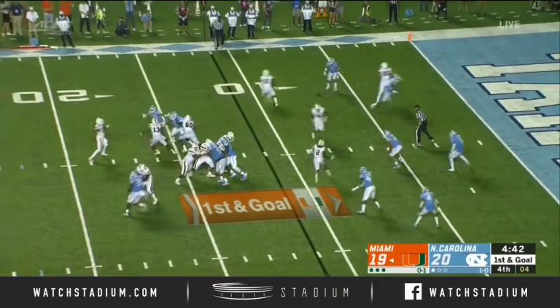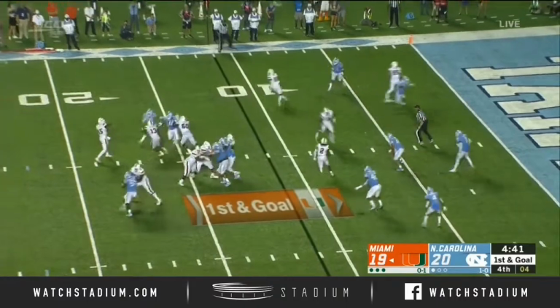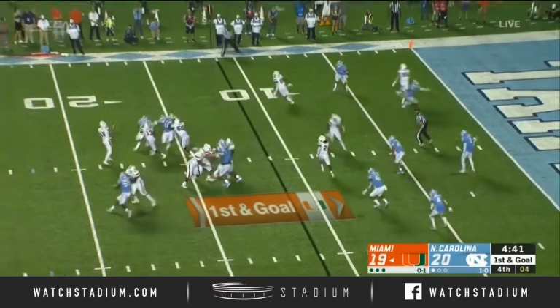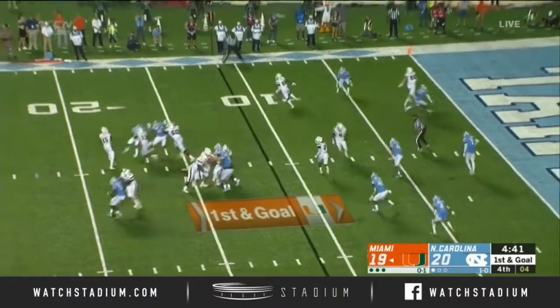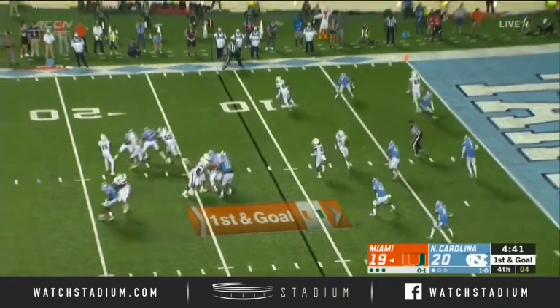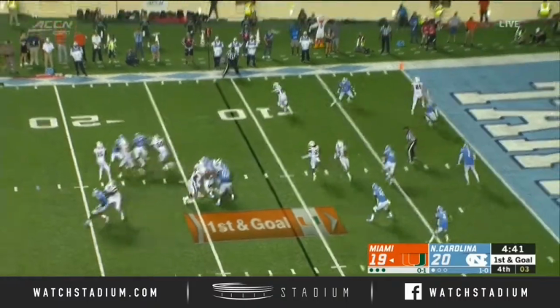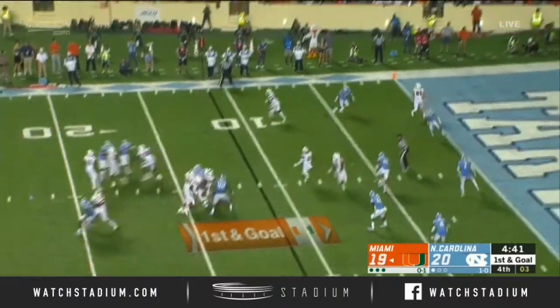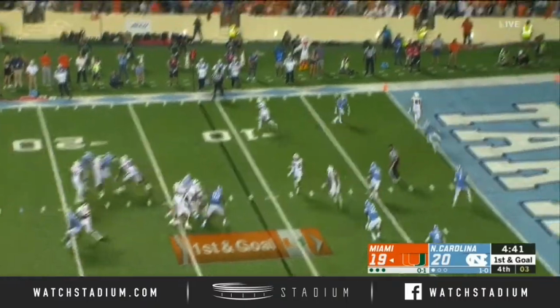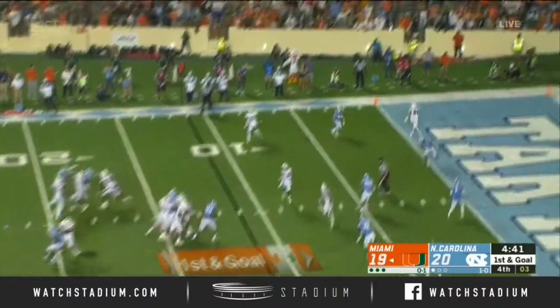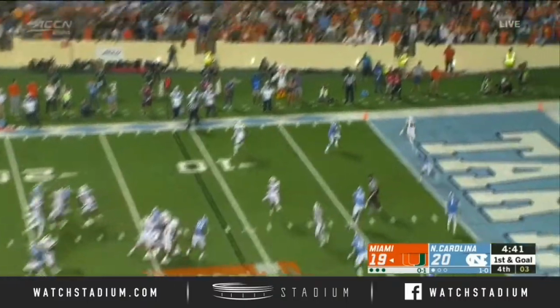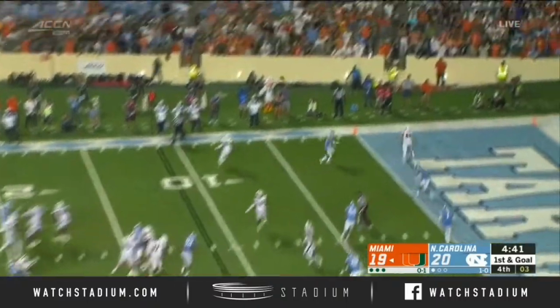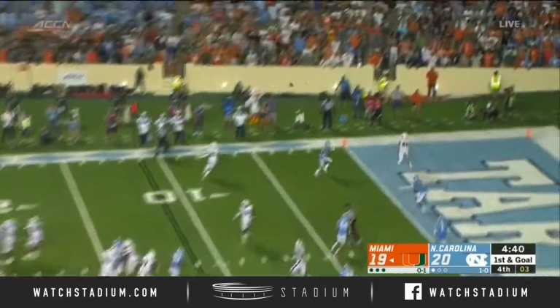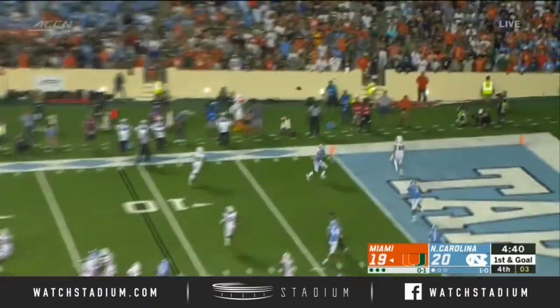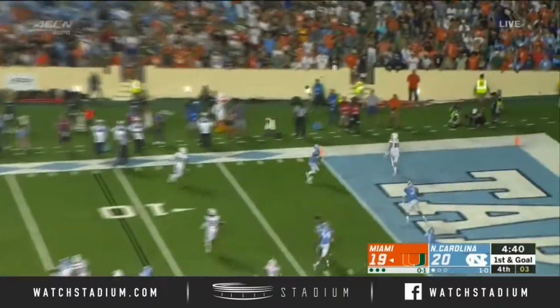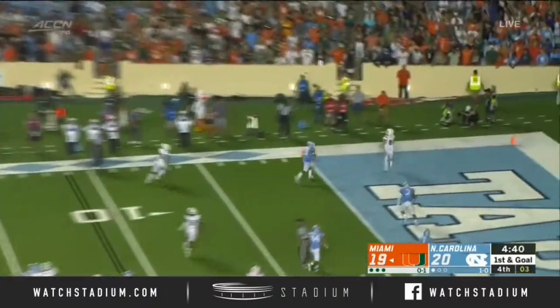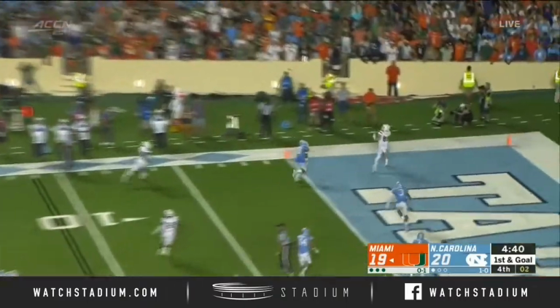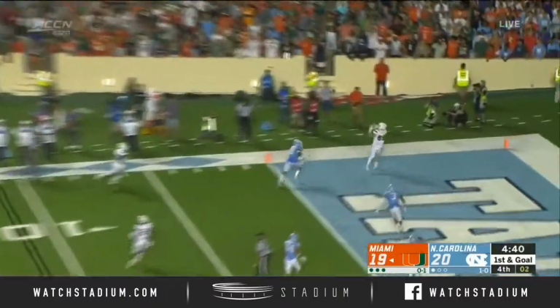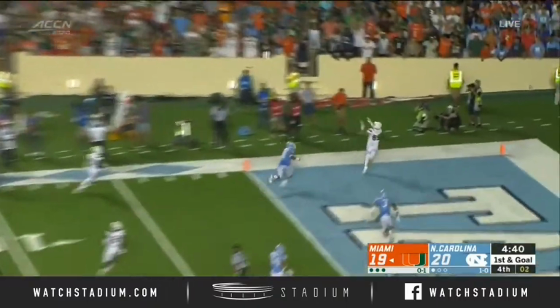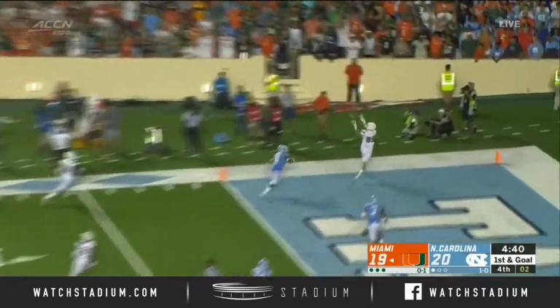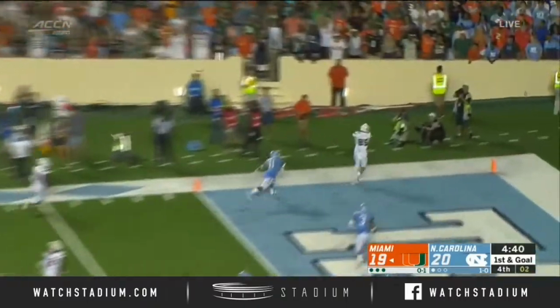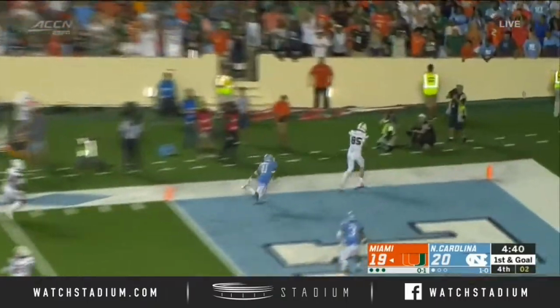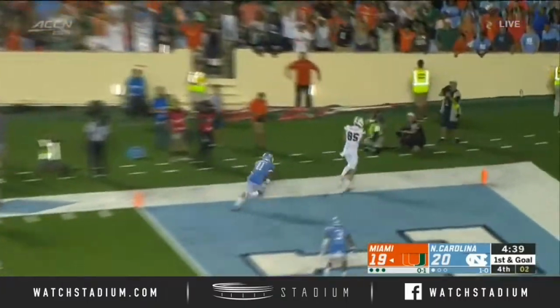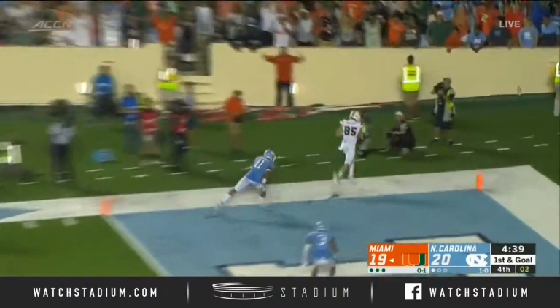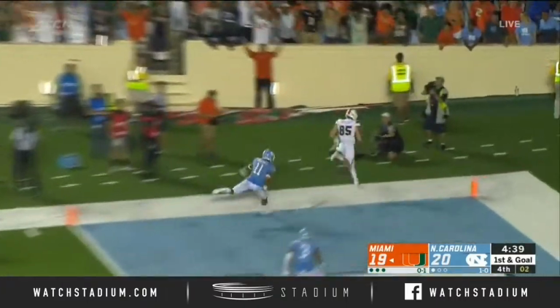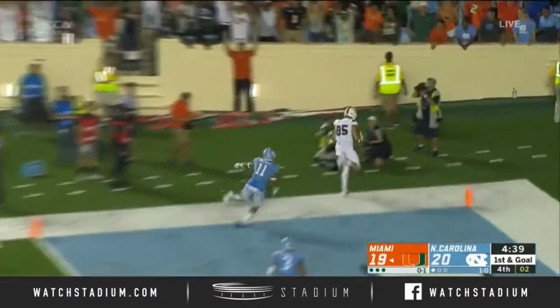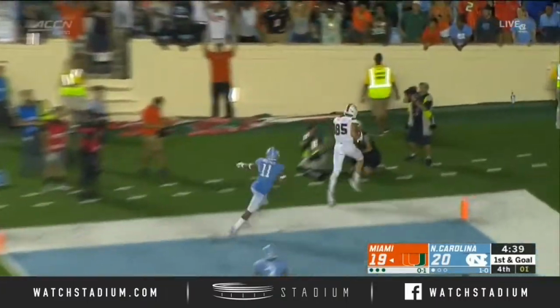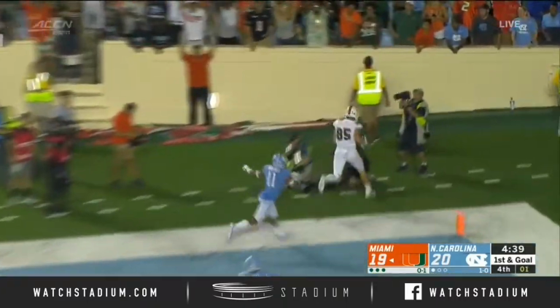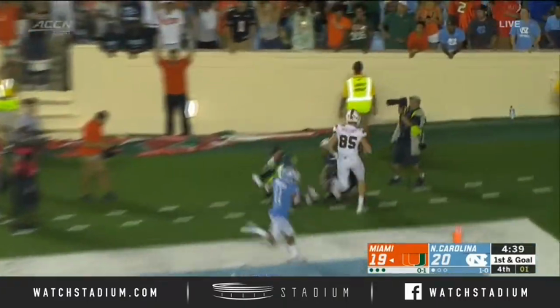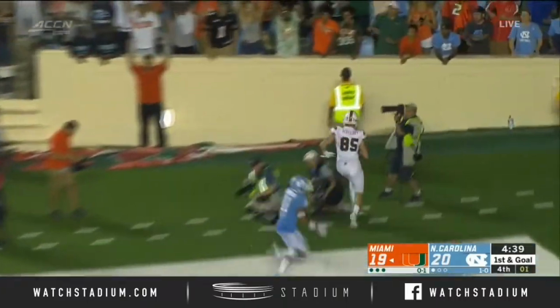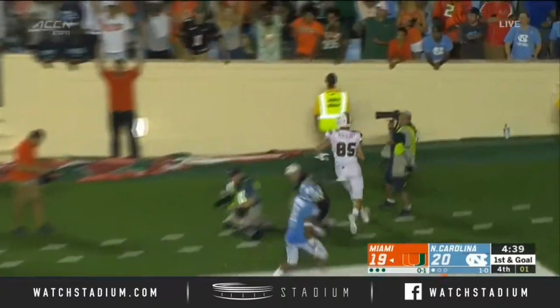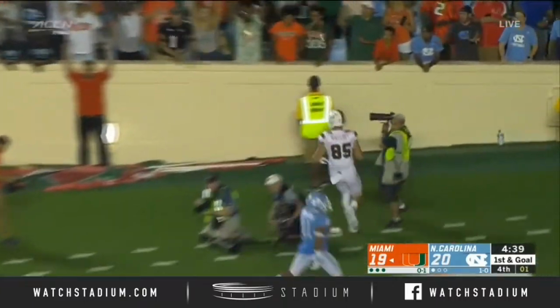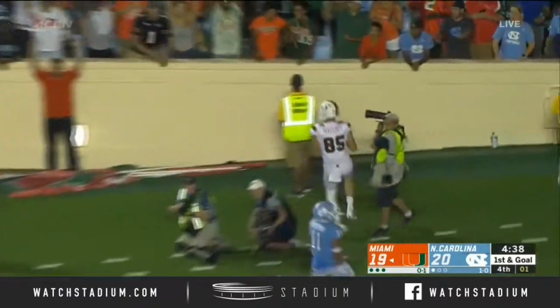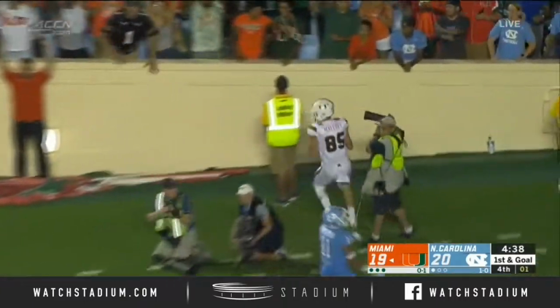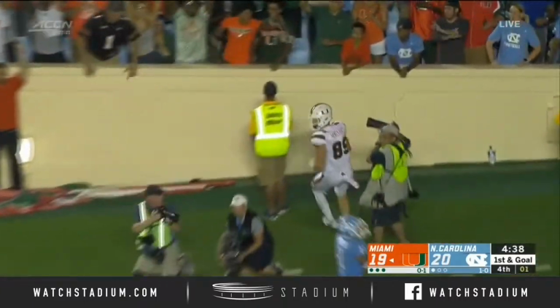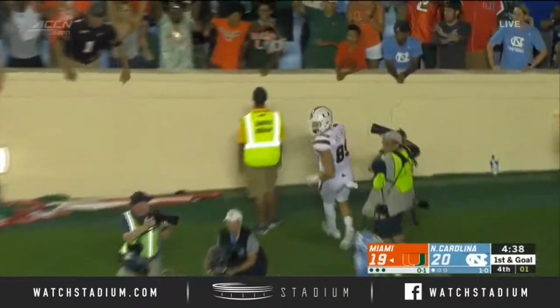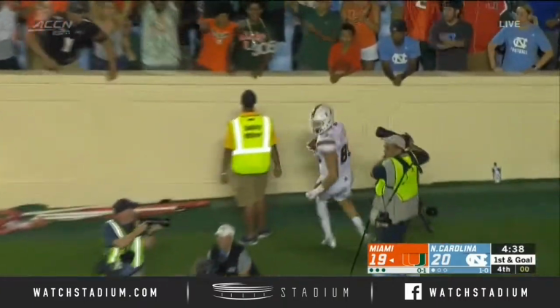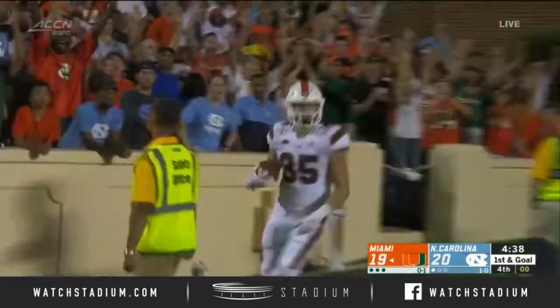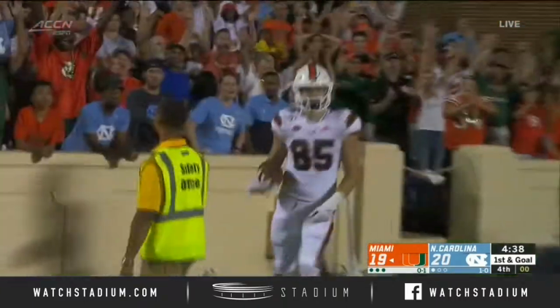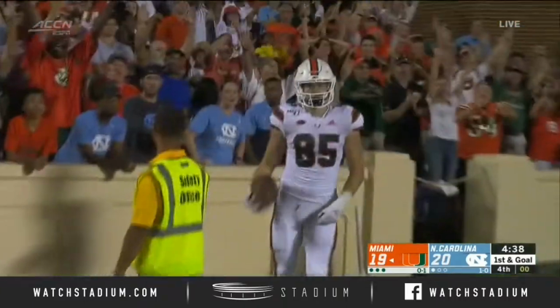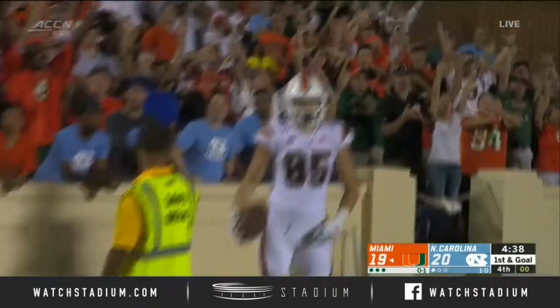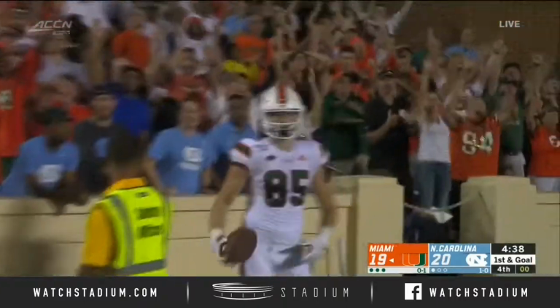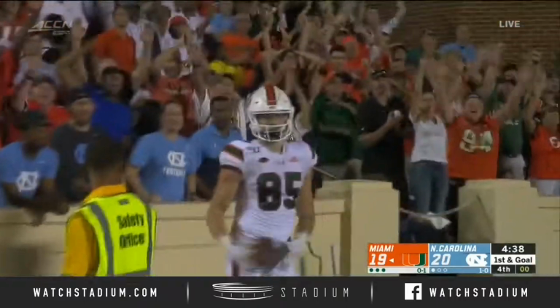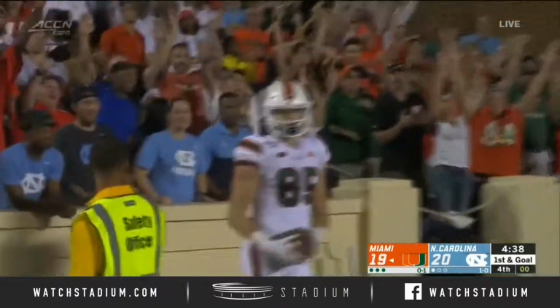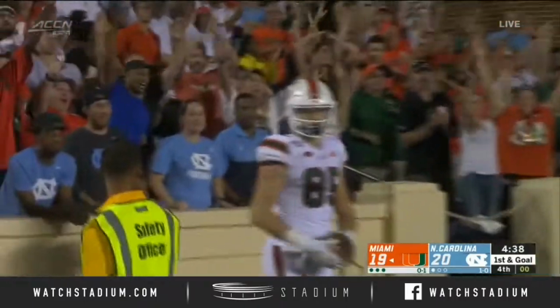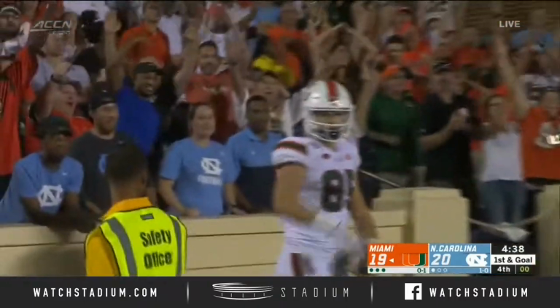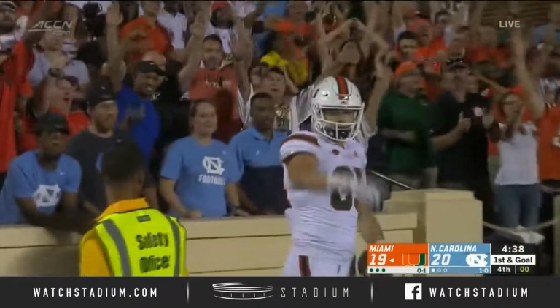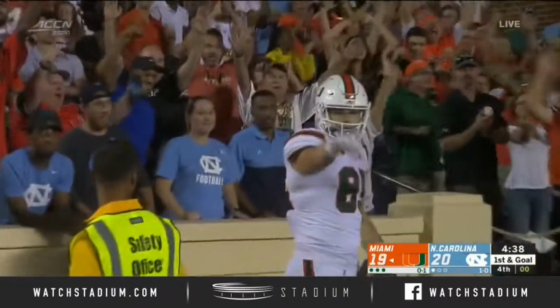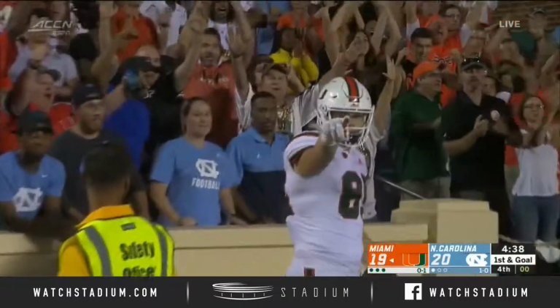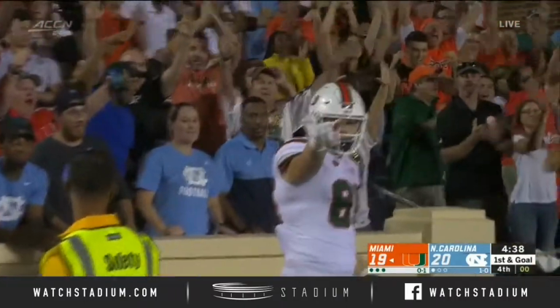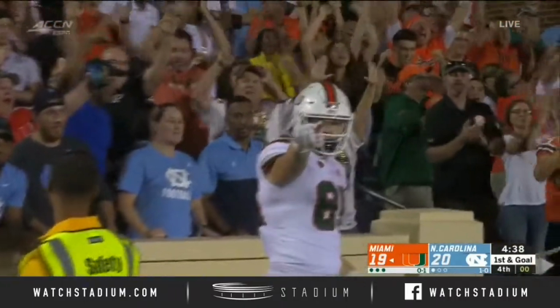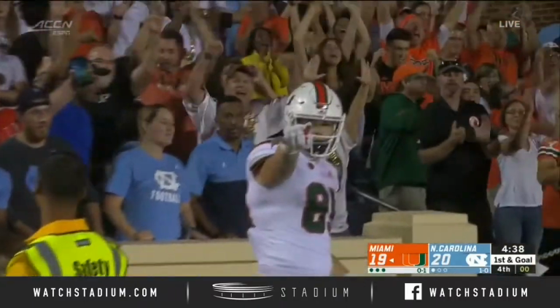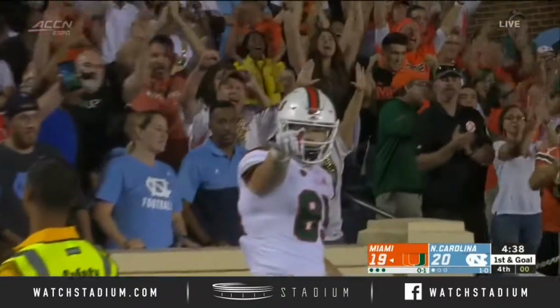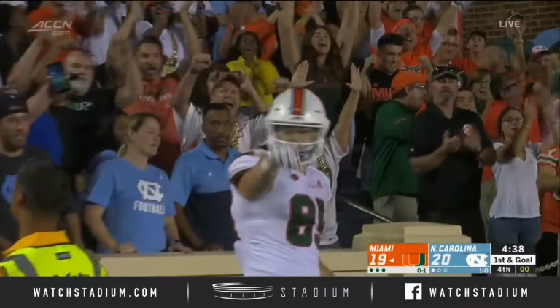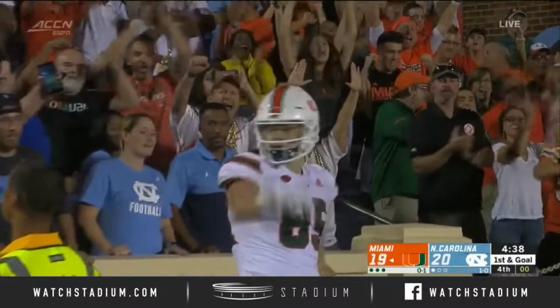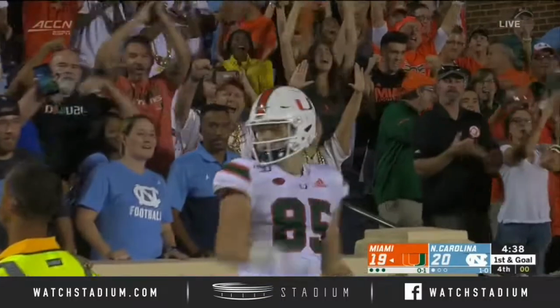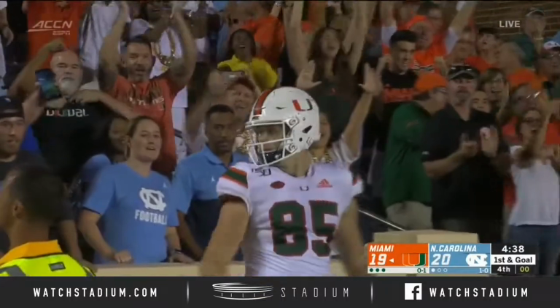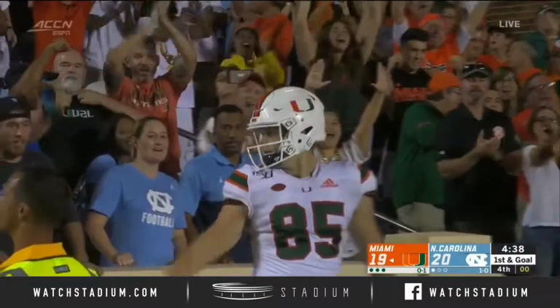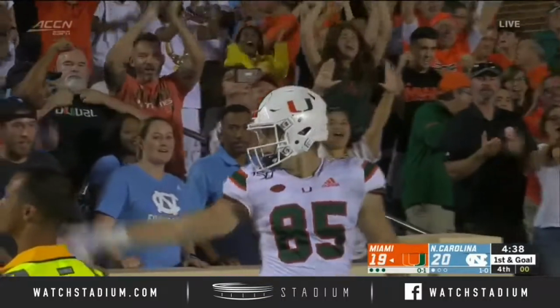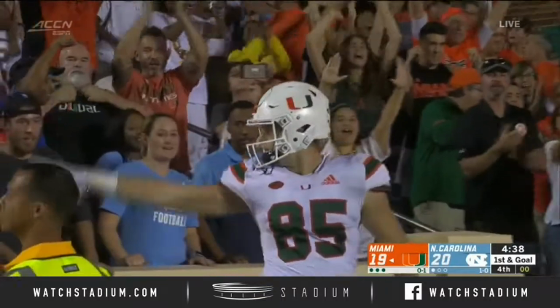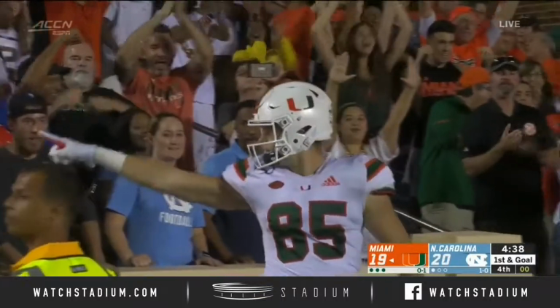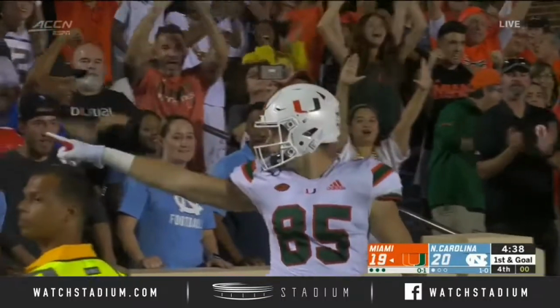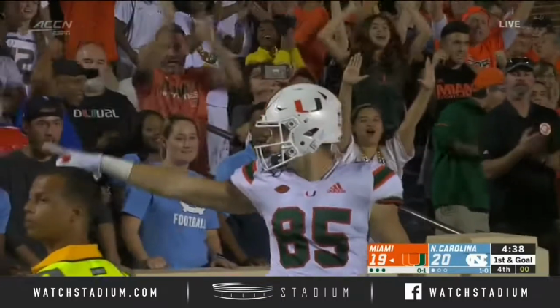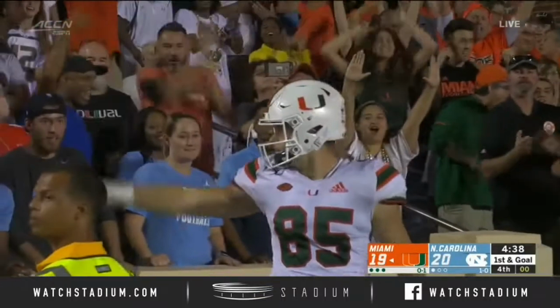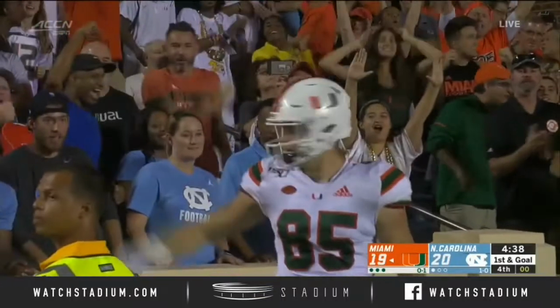On a play fake, throwing for the end zone — touchdown! Will Mallory in the corner.